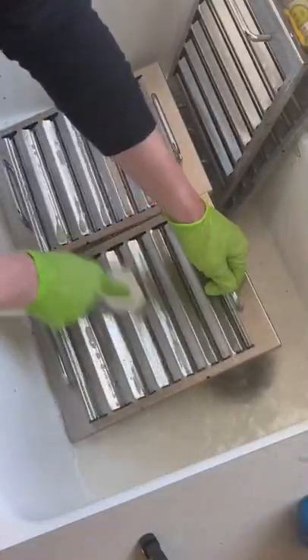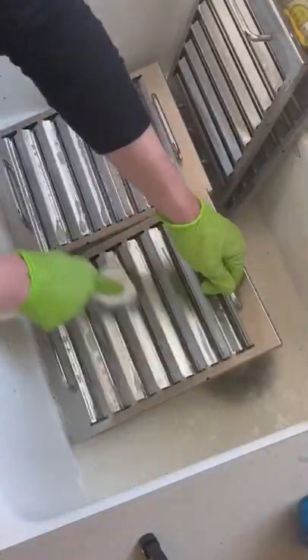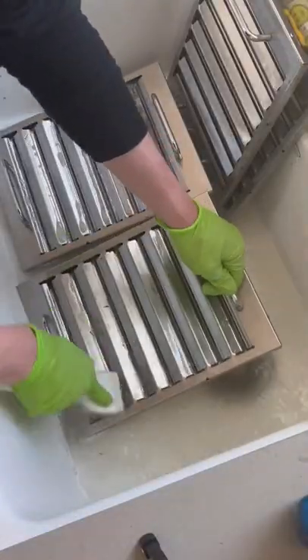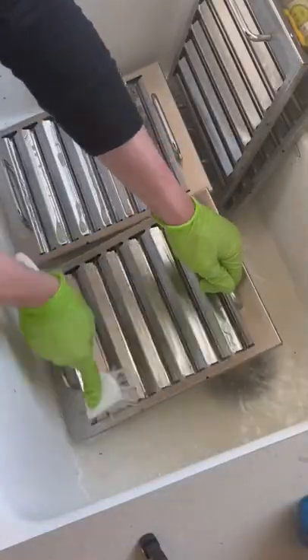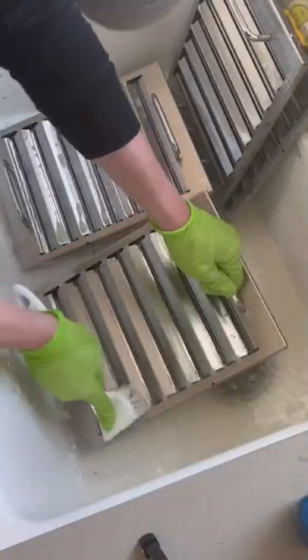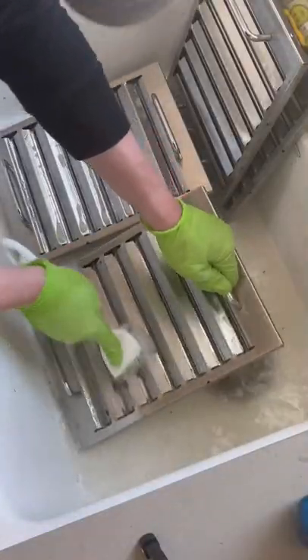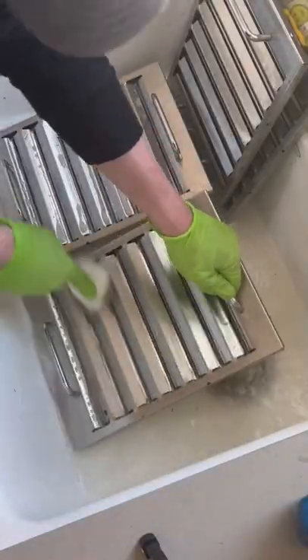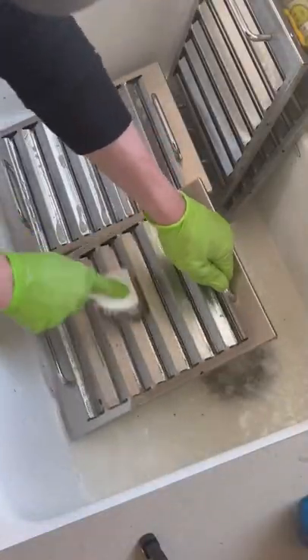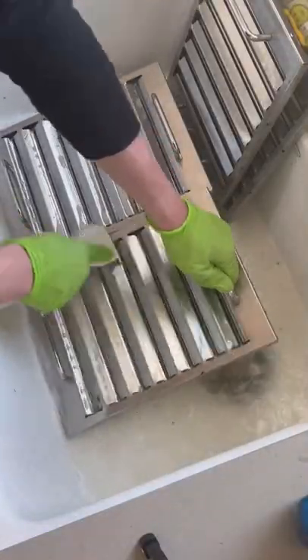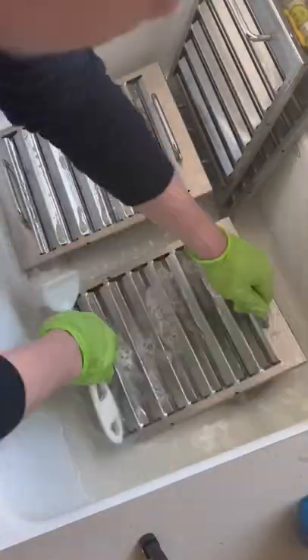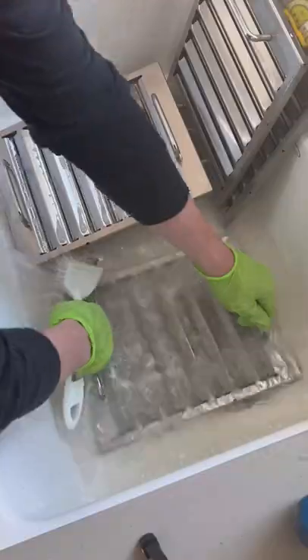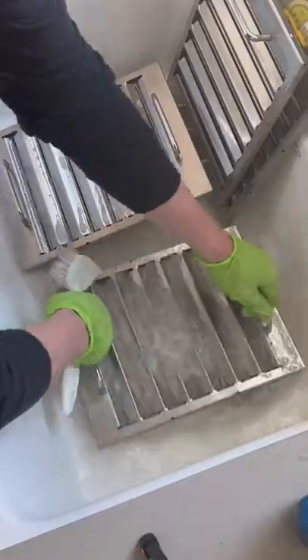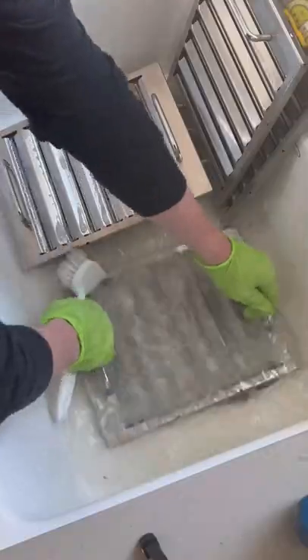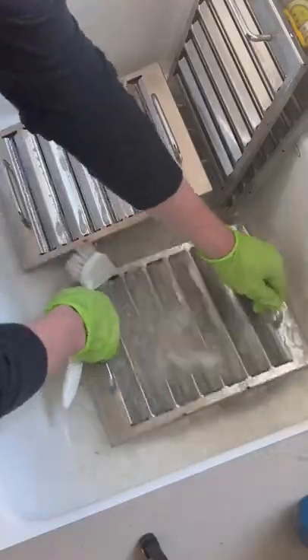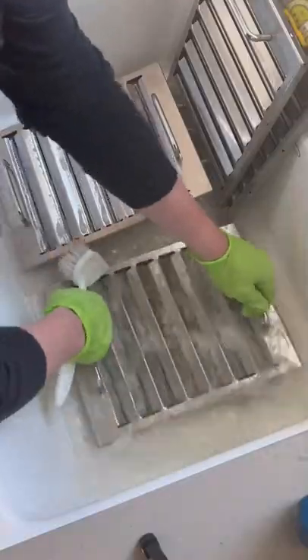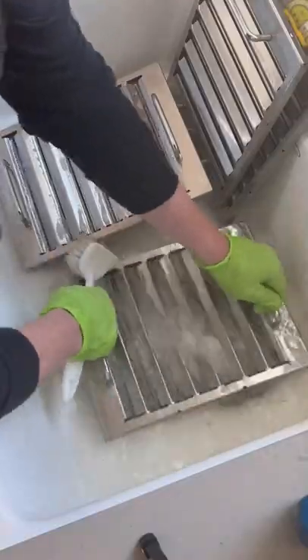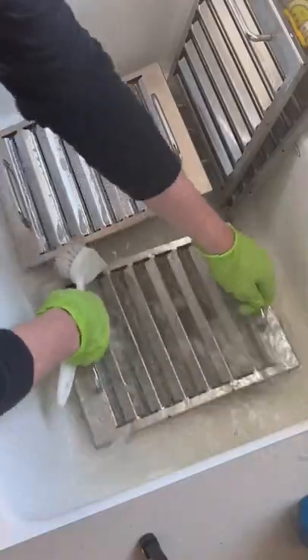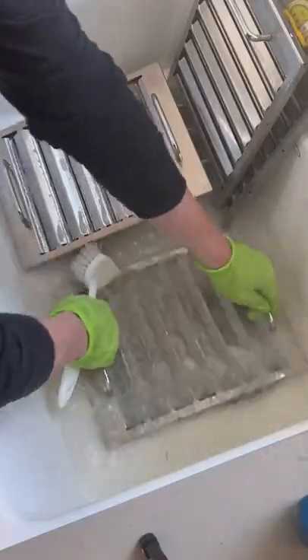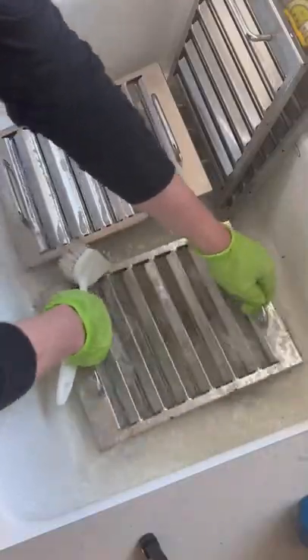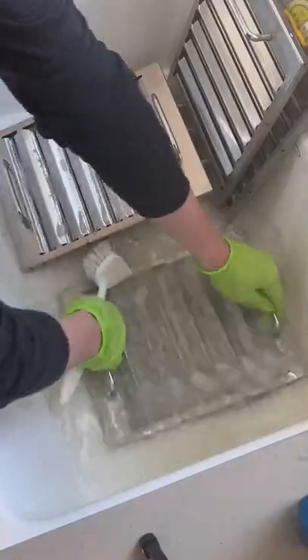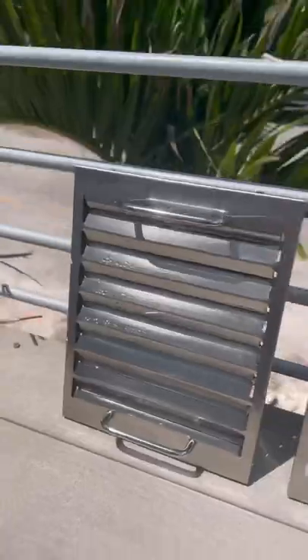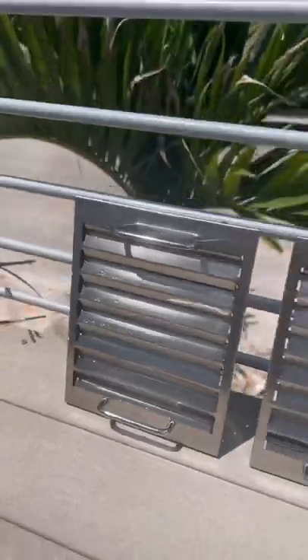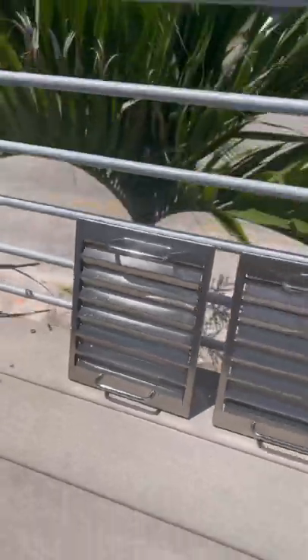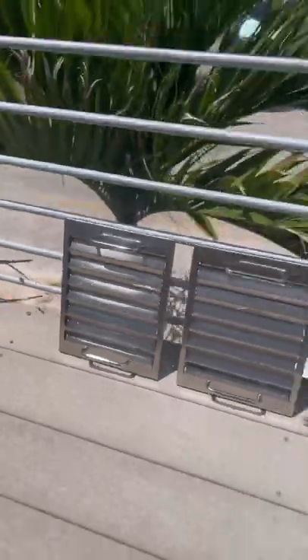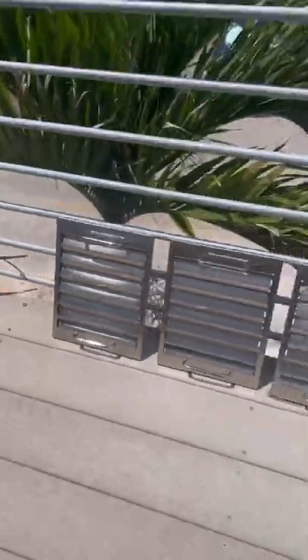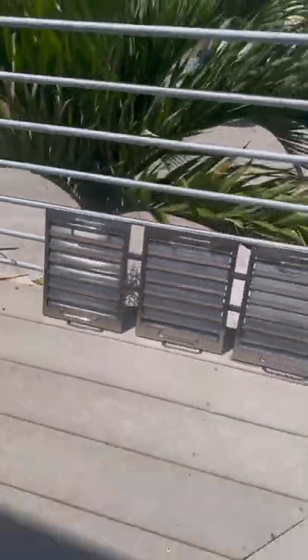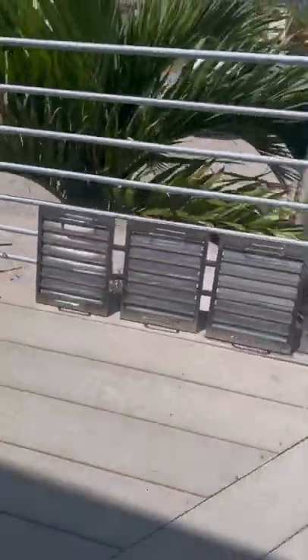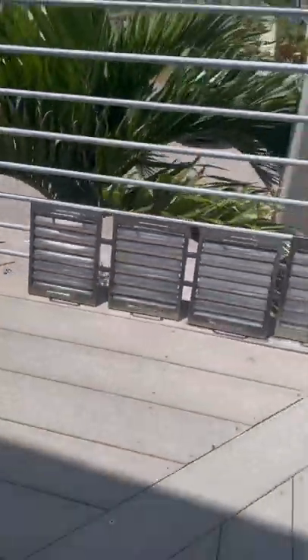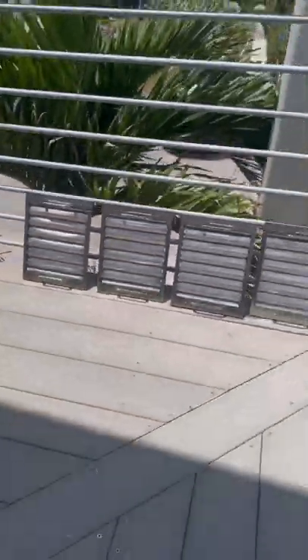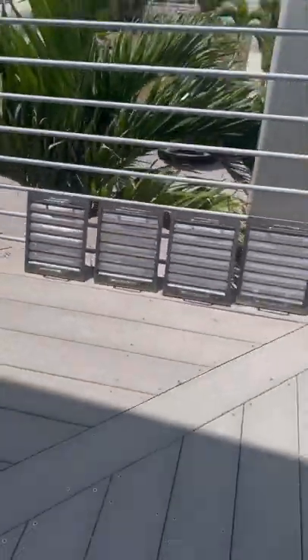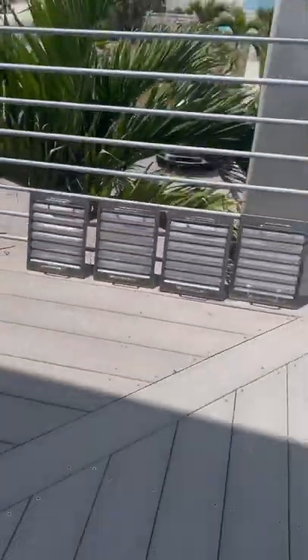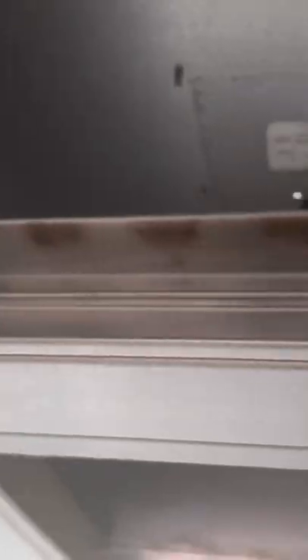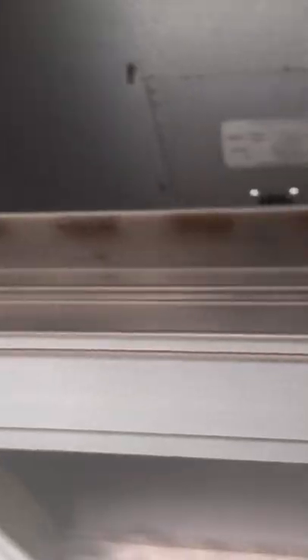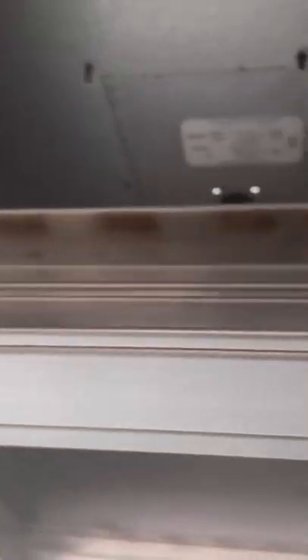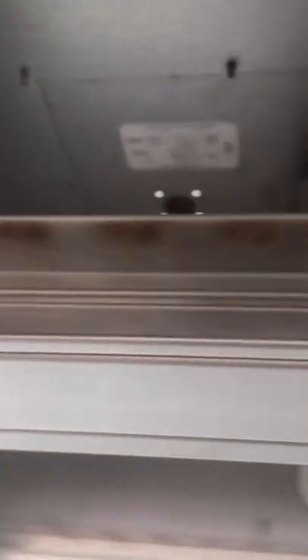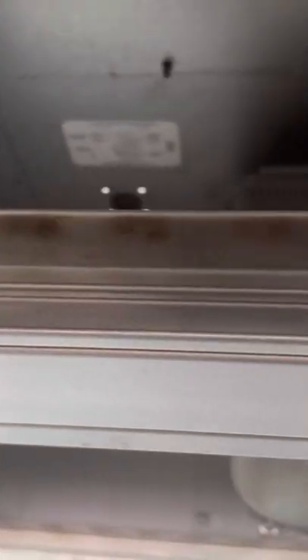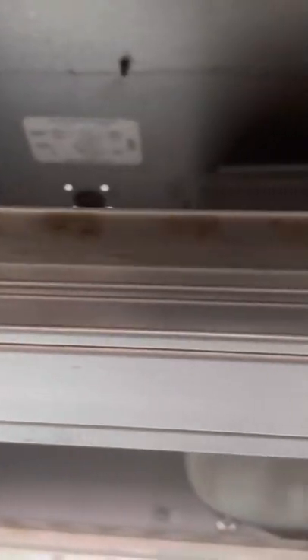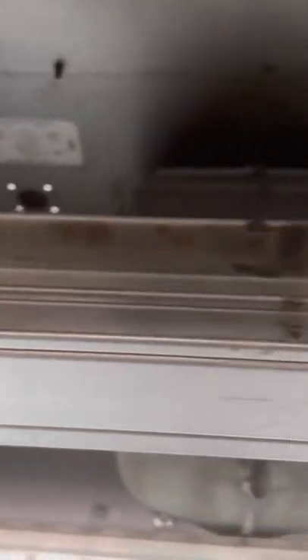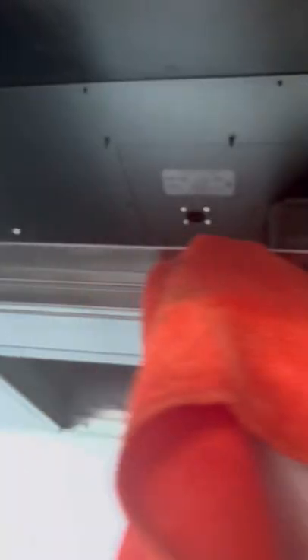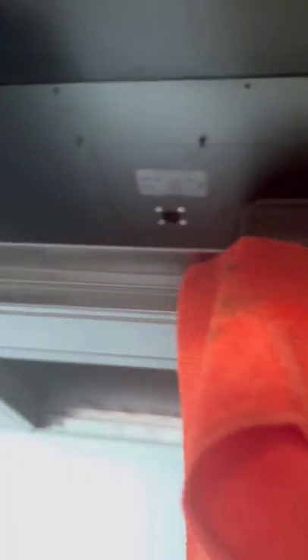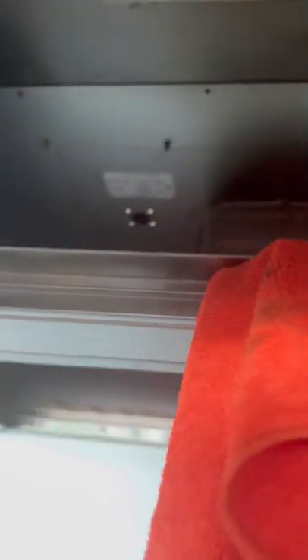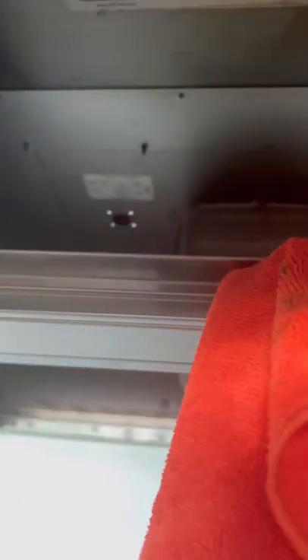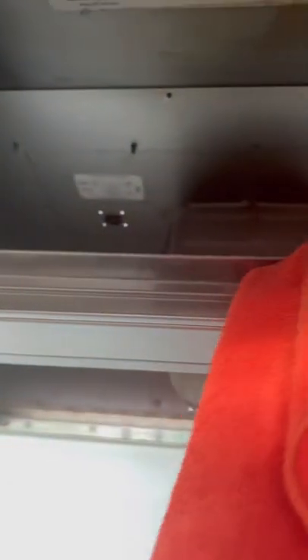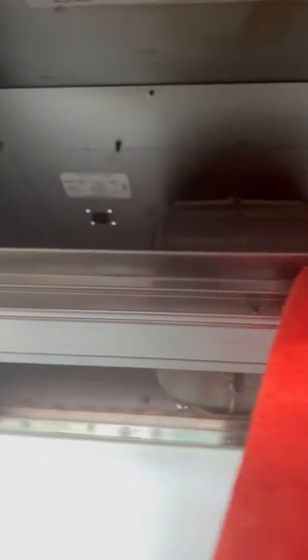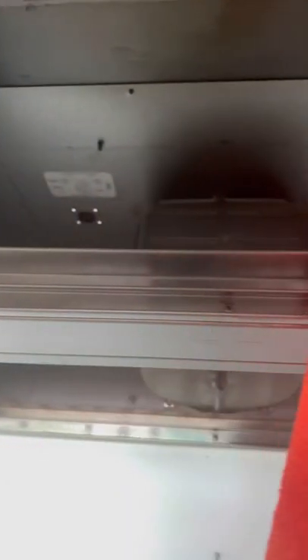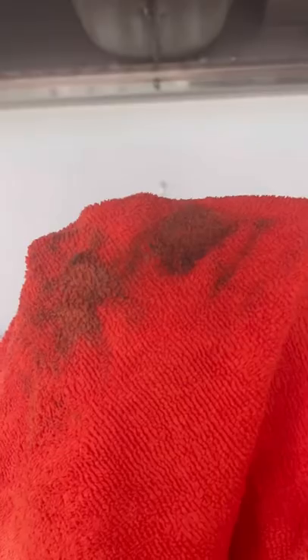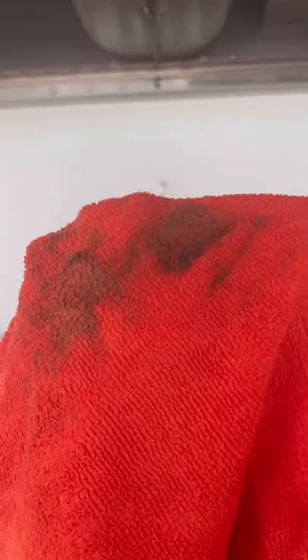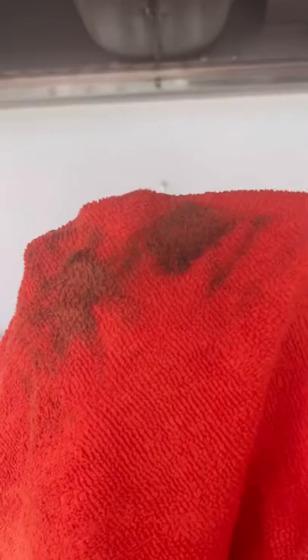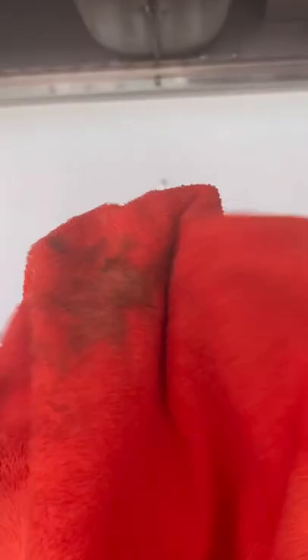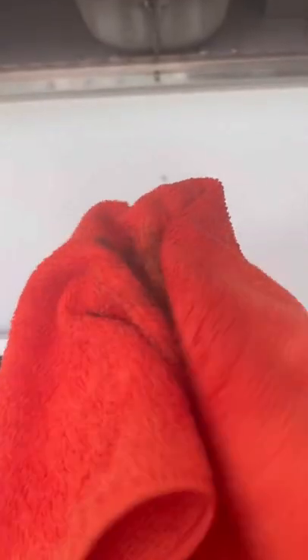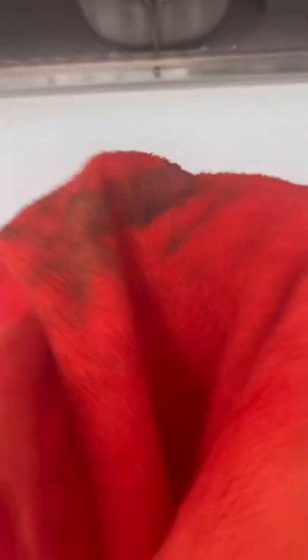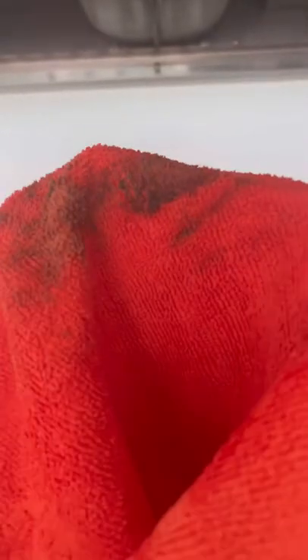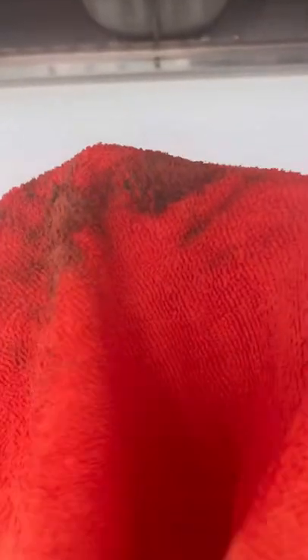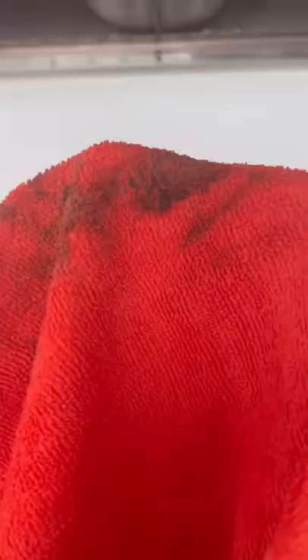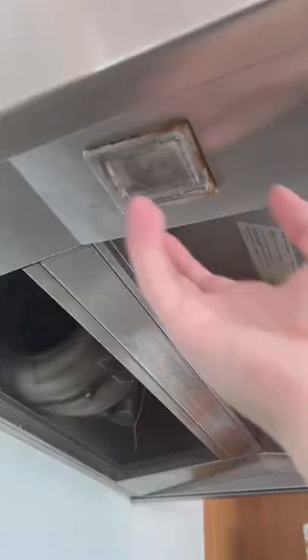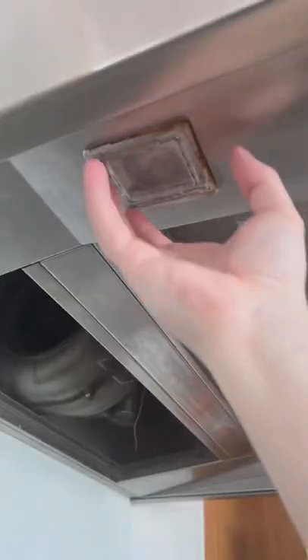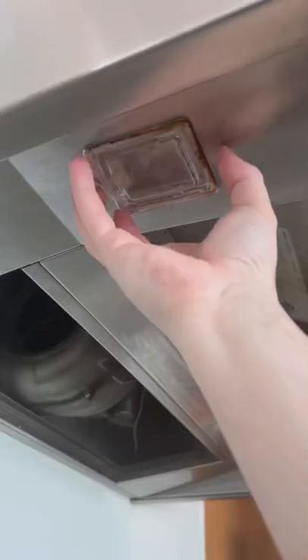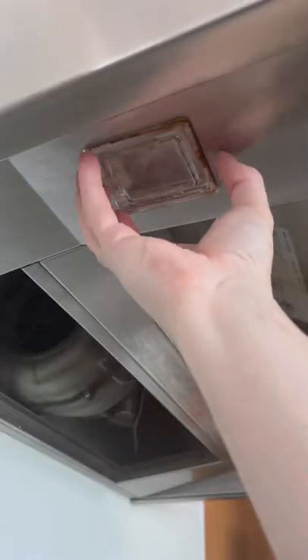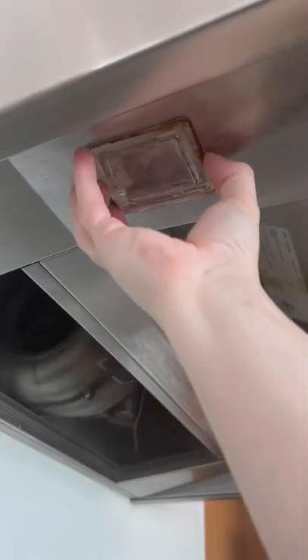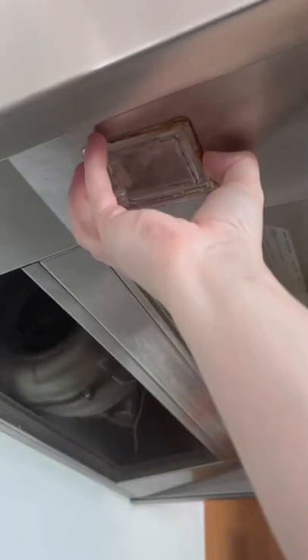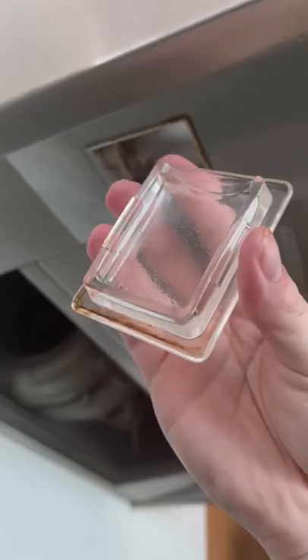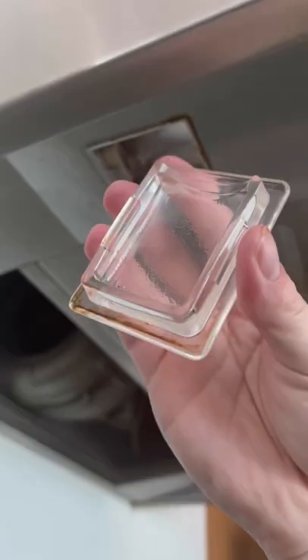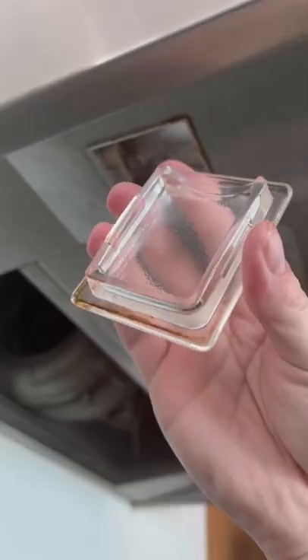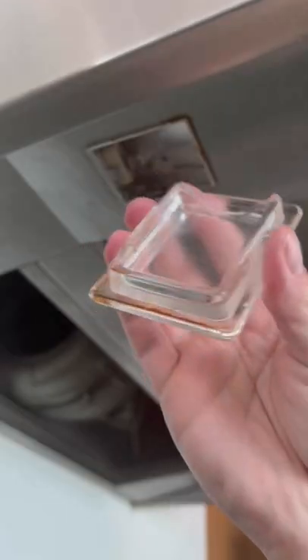Then I gave them a good scrub down on both sides and rinsed them with some water and let them dry outside. While I waited, I came through and detailed the rest of the hood with a damp cloth and some degreaser.